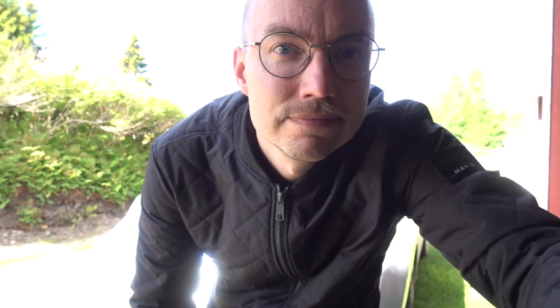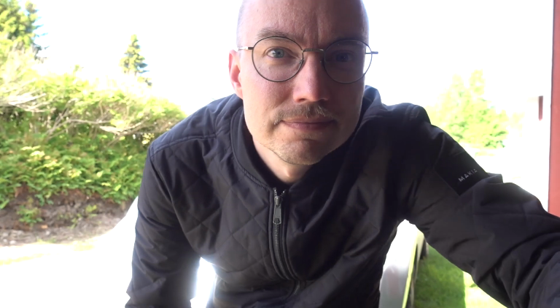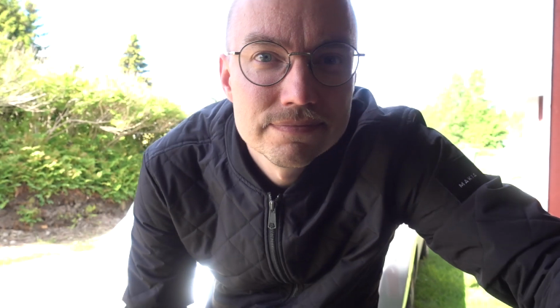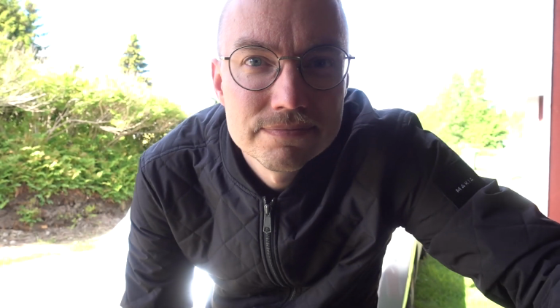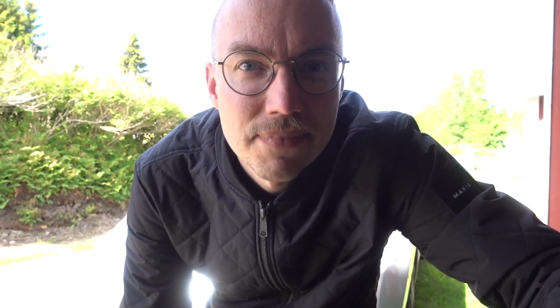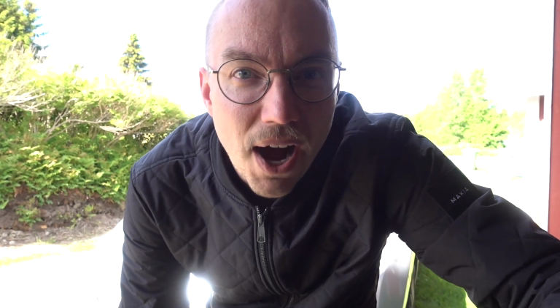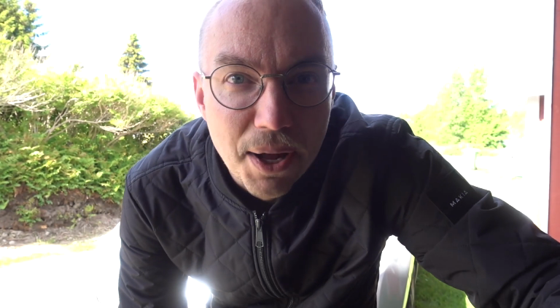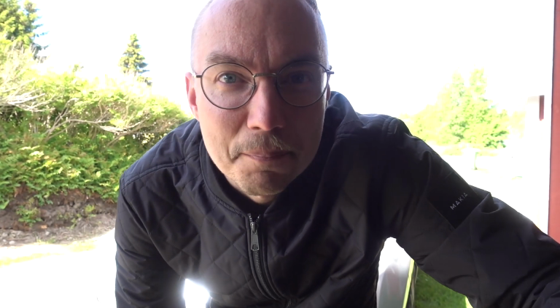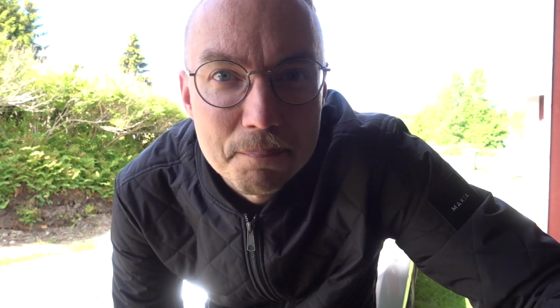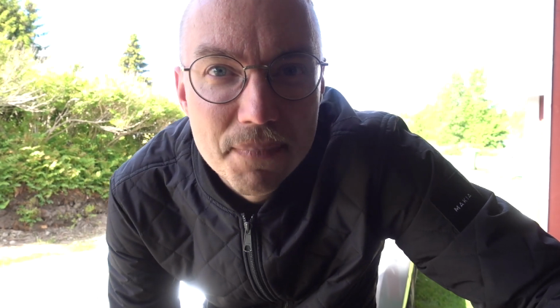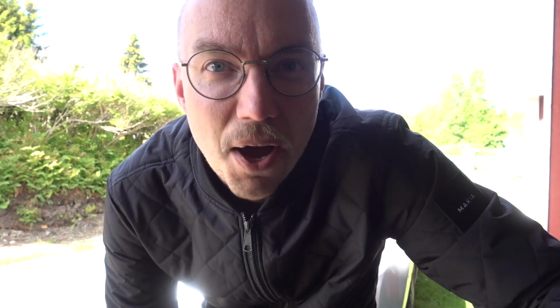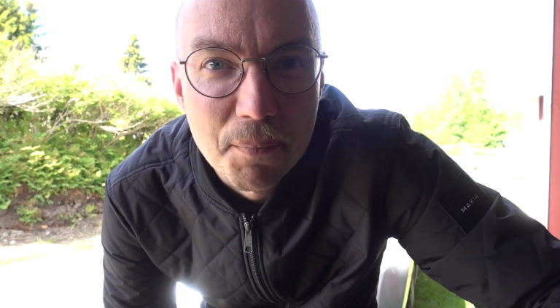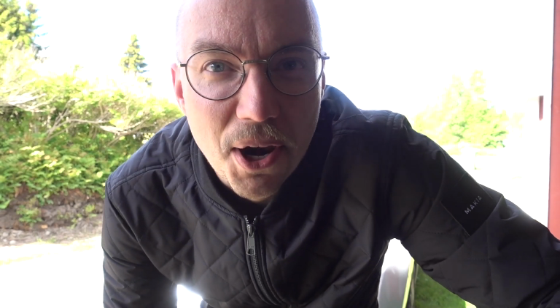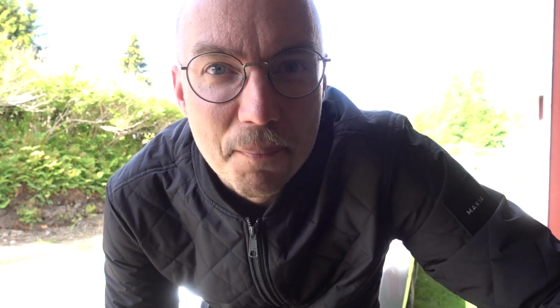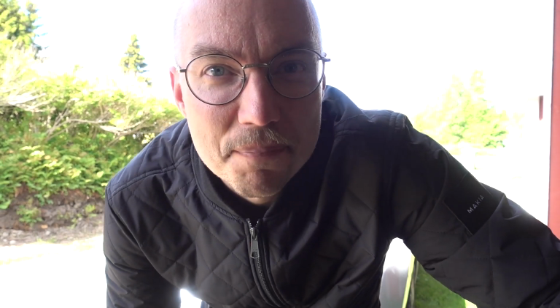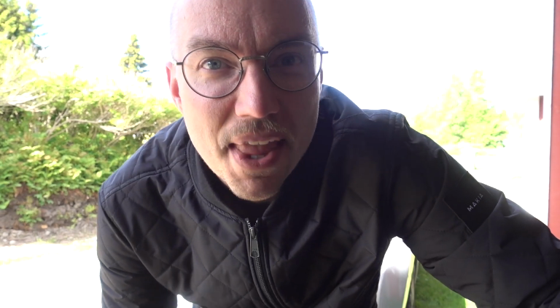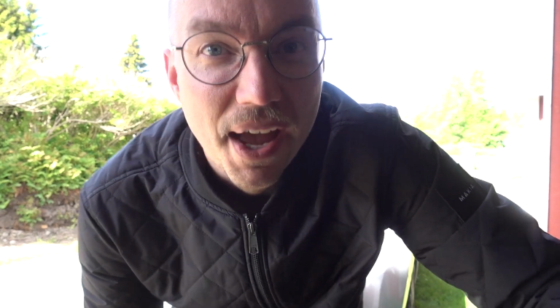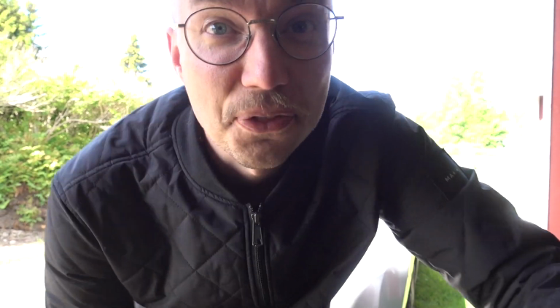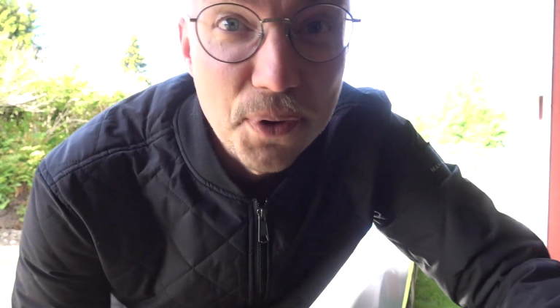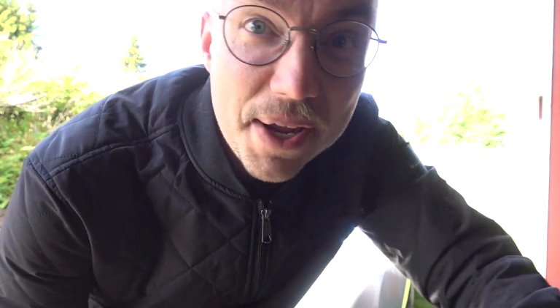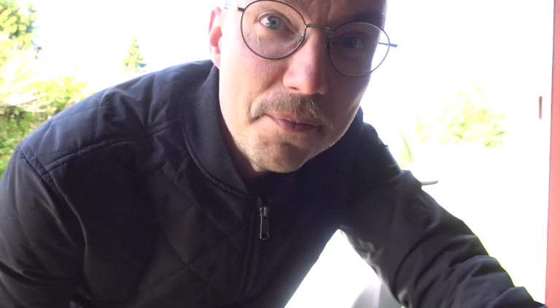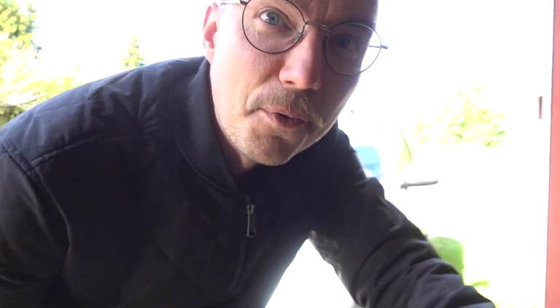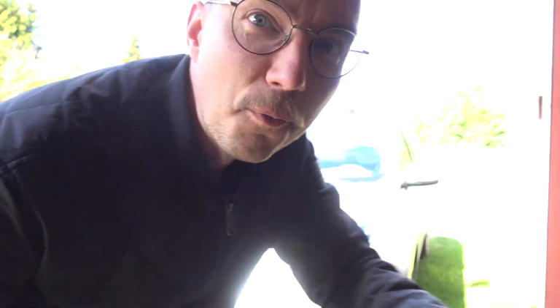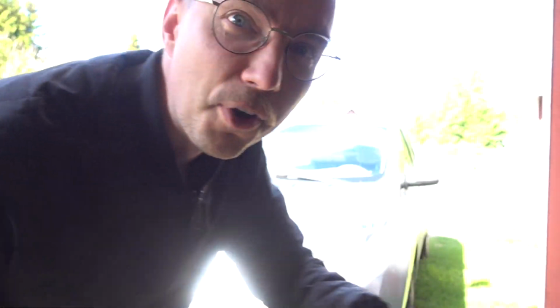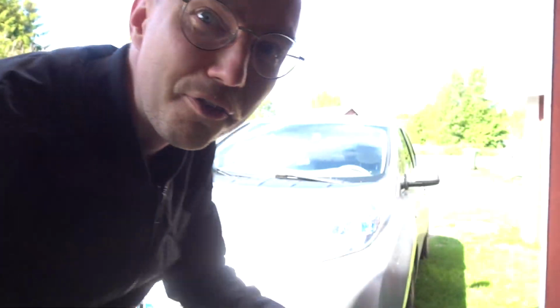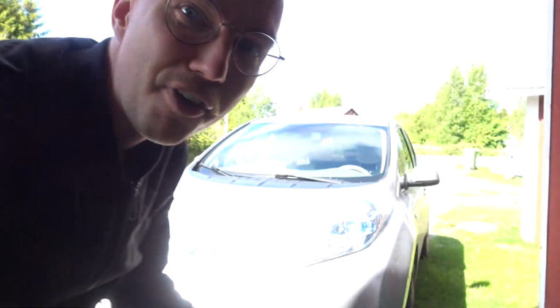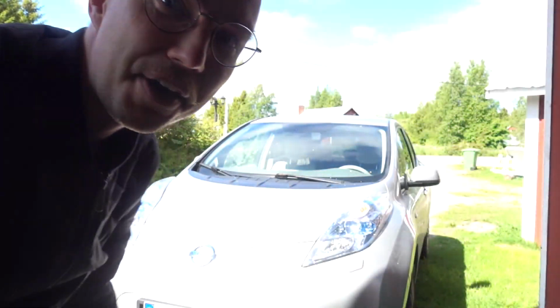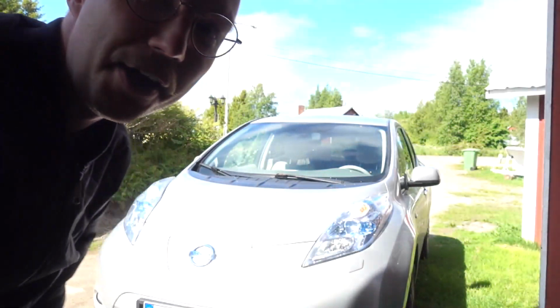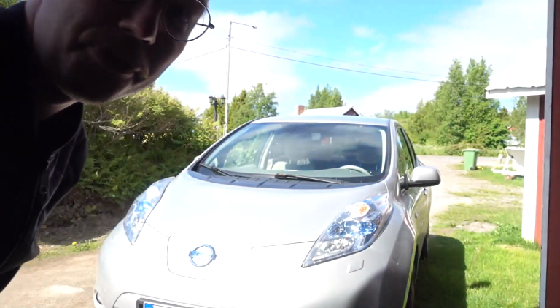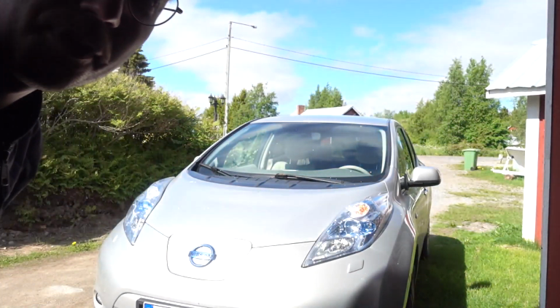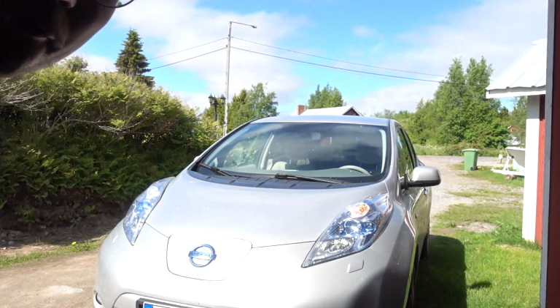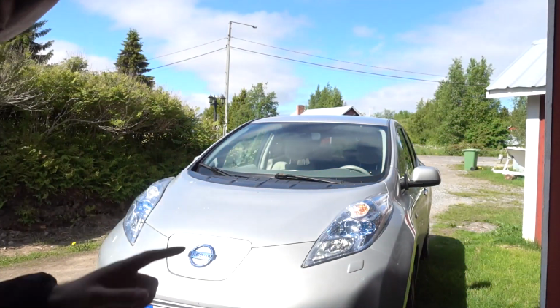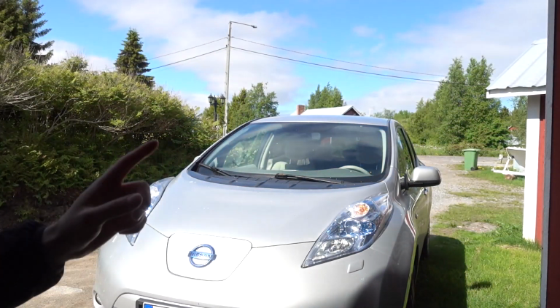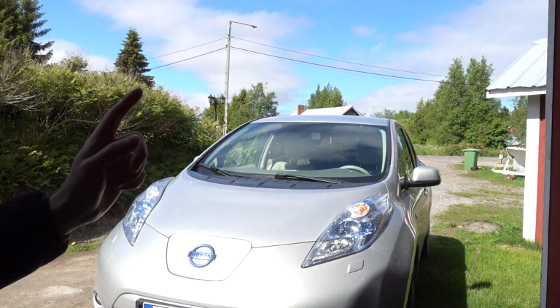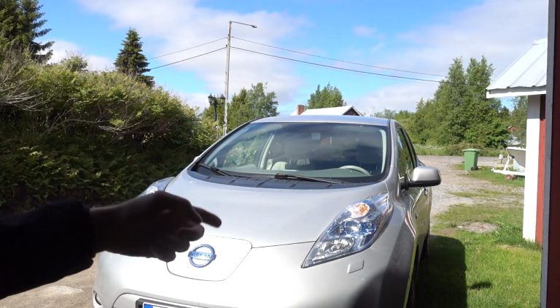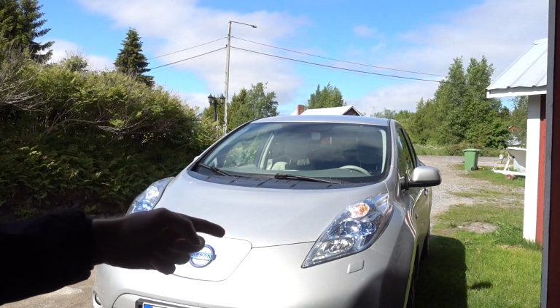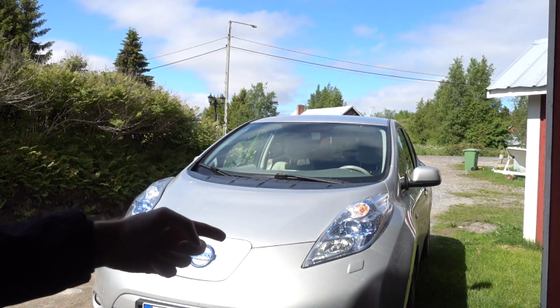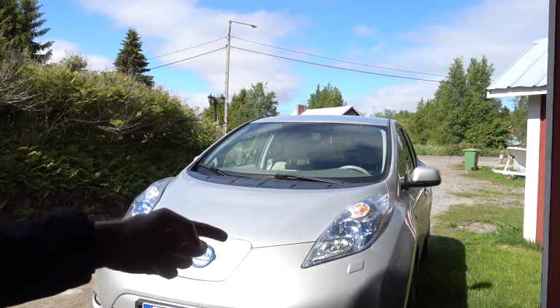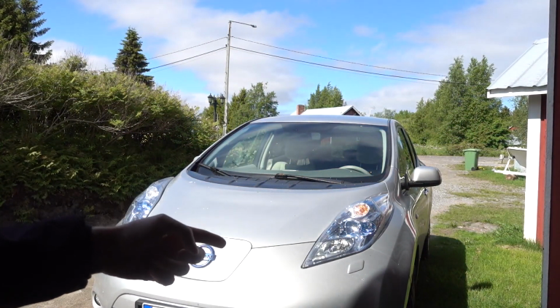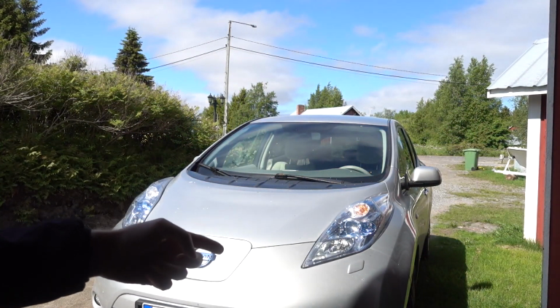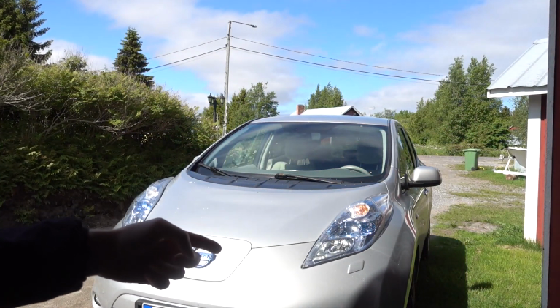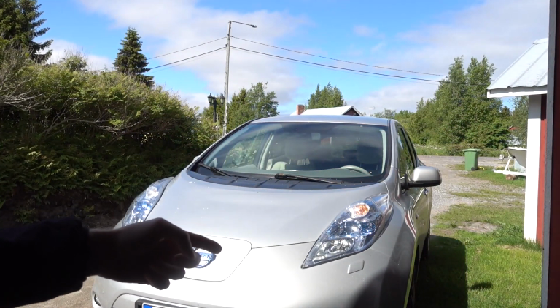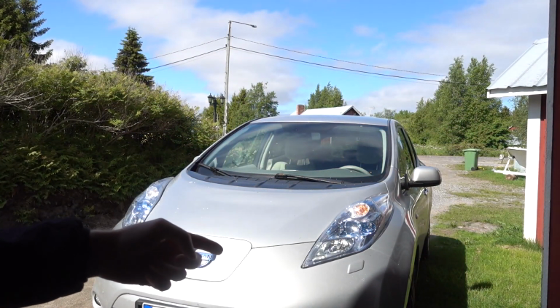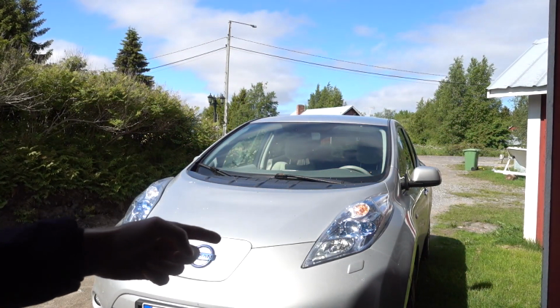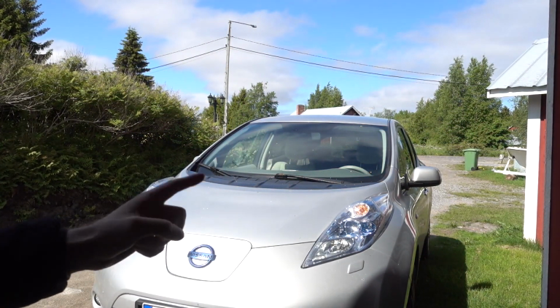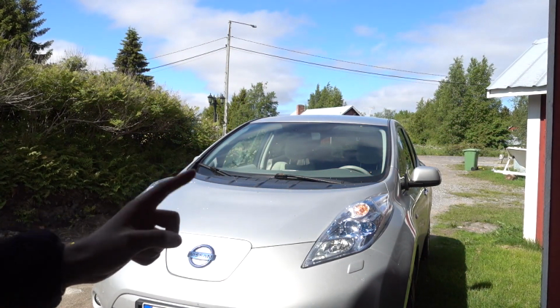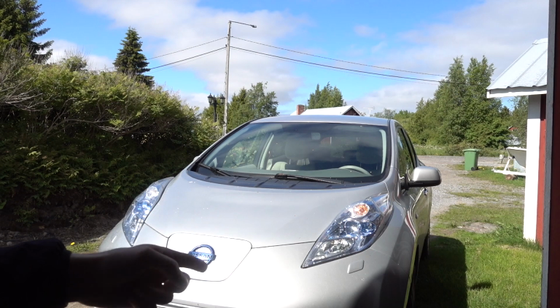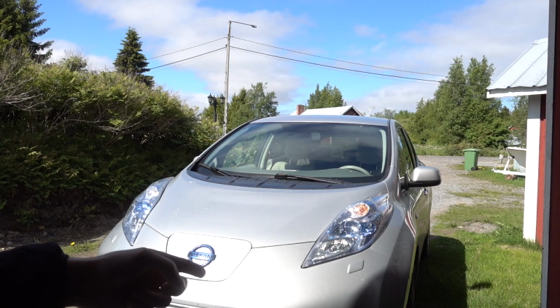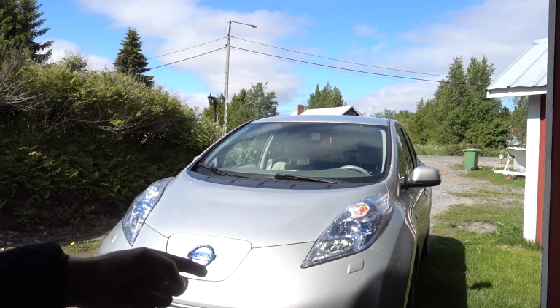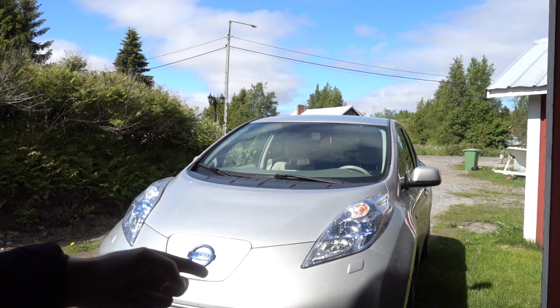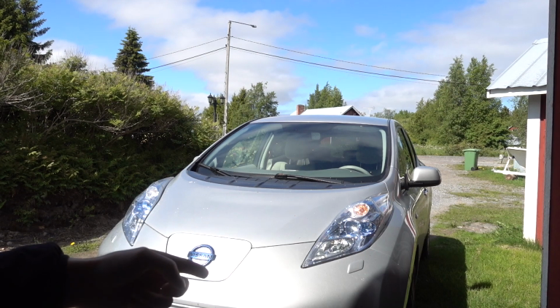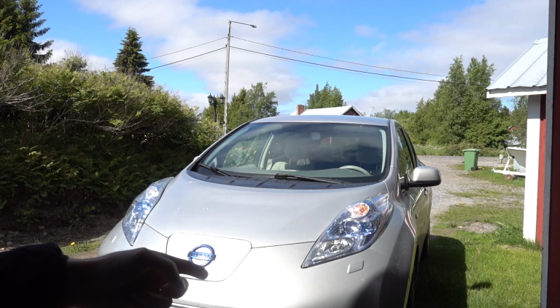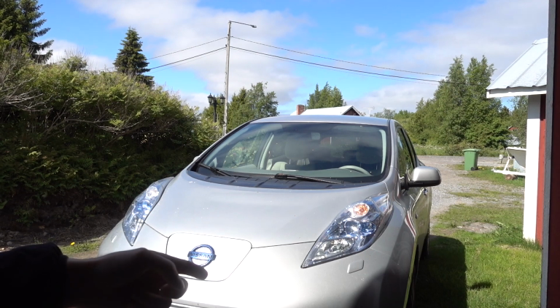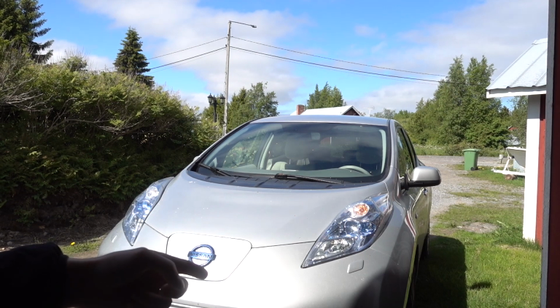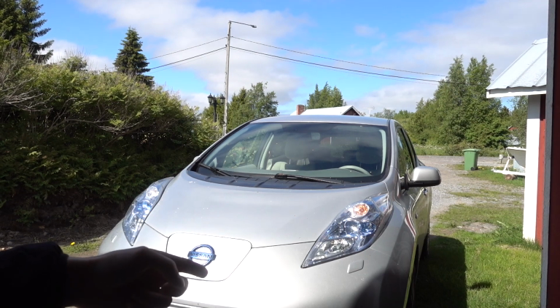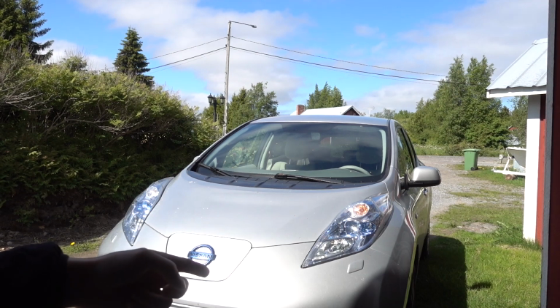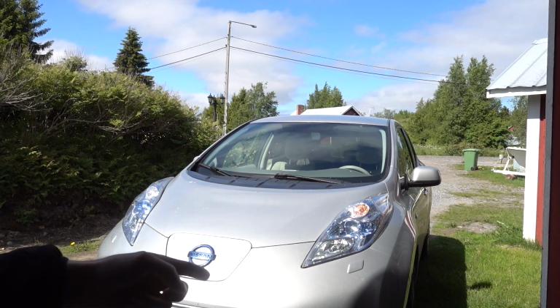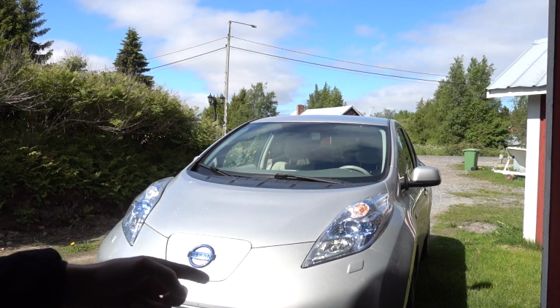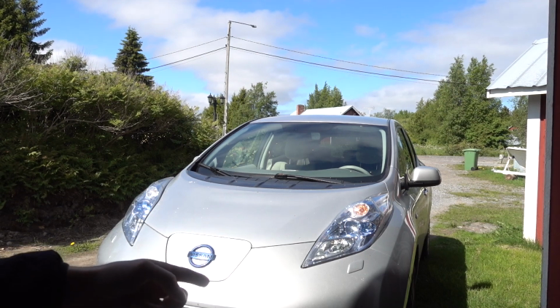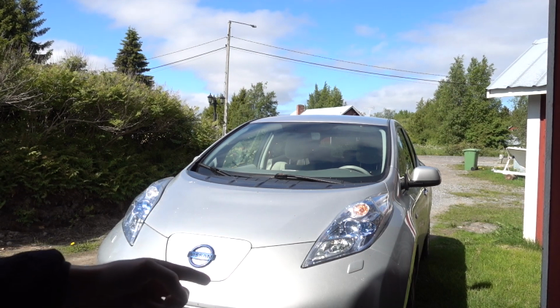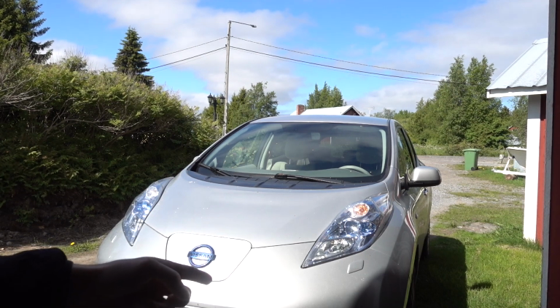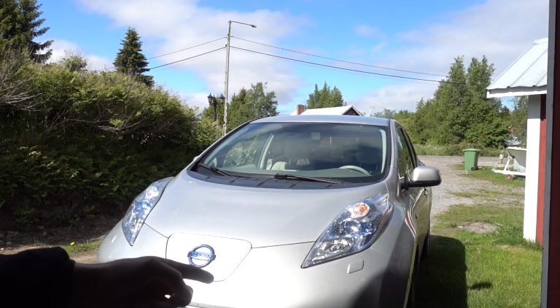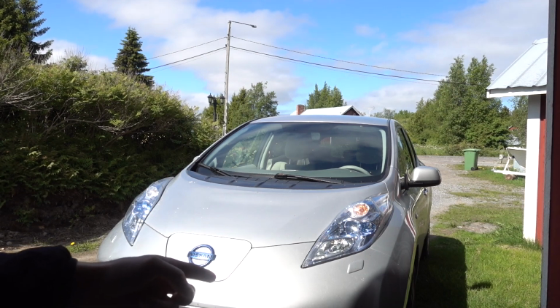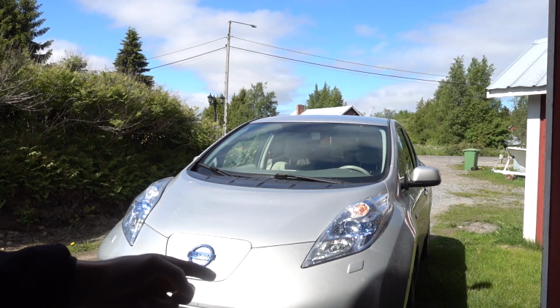Hi, I'm Daala and today we're gonna find out why this Nissan Leaf doesn't want to charge. Let's go.